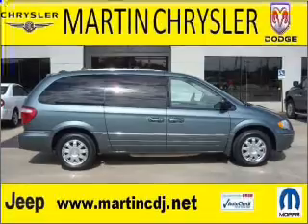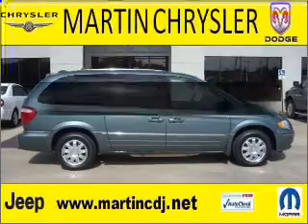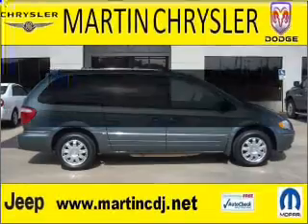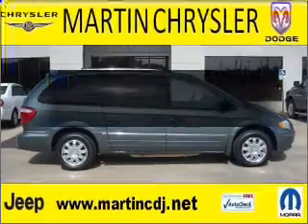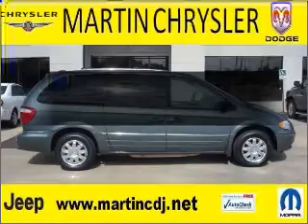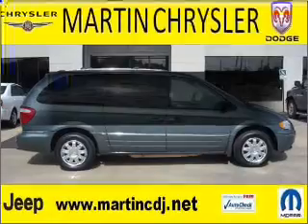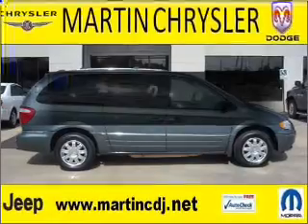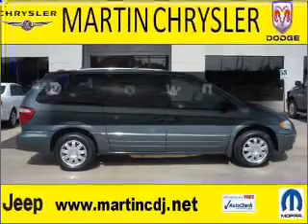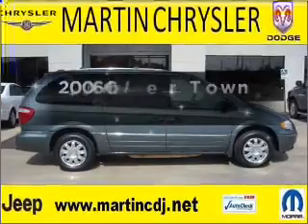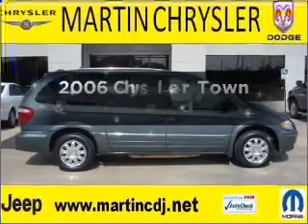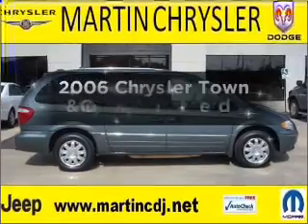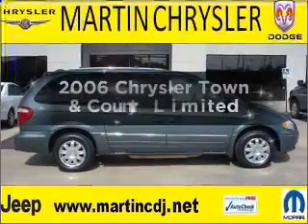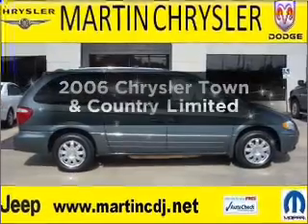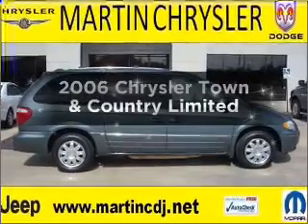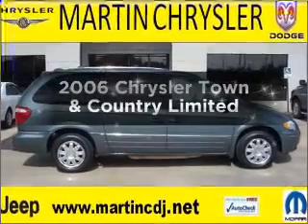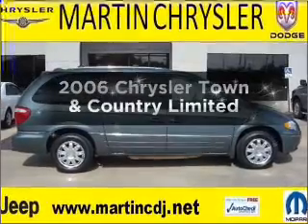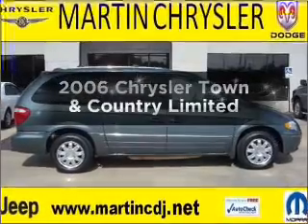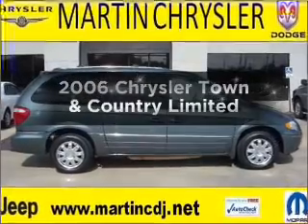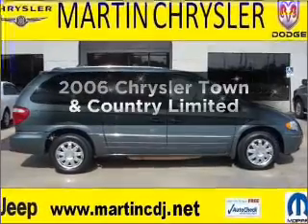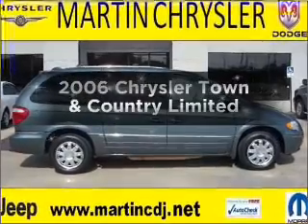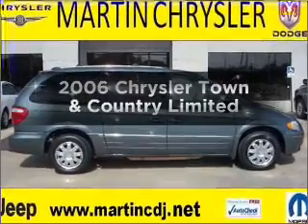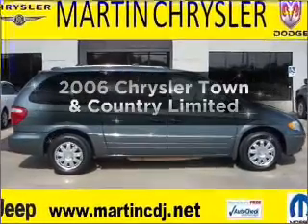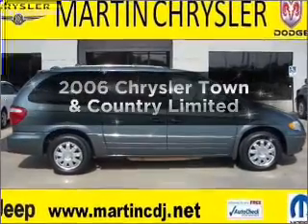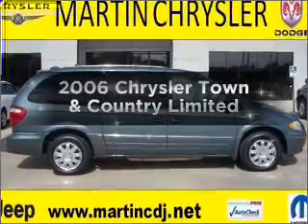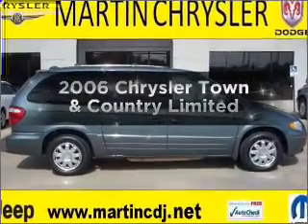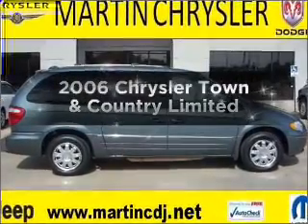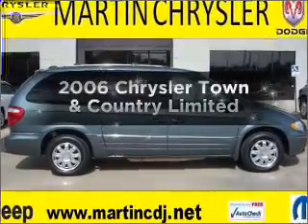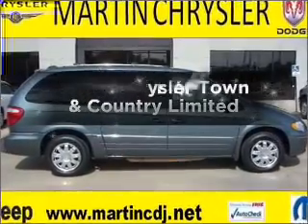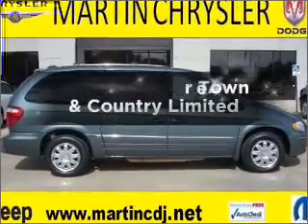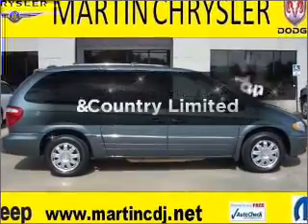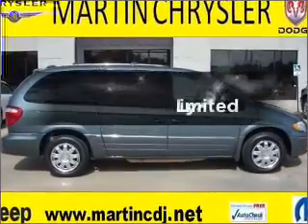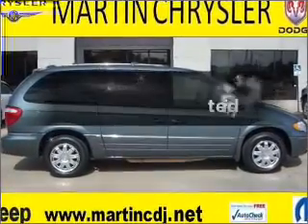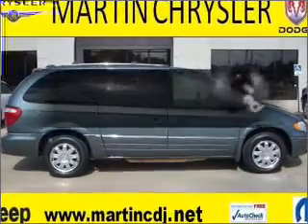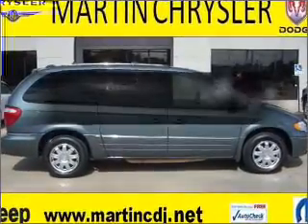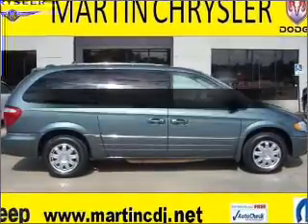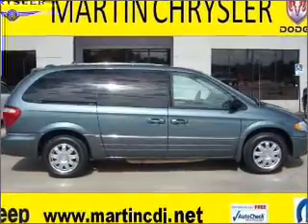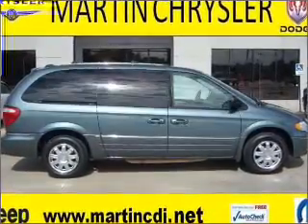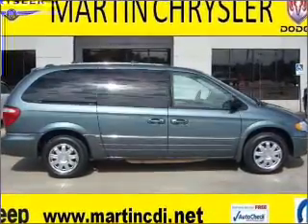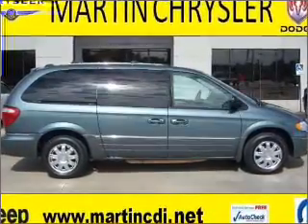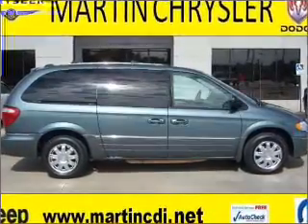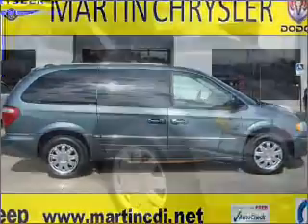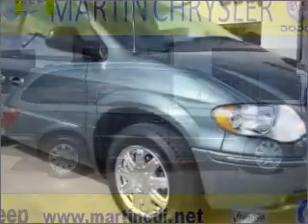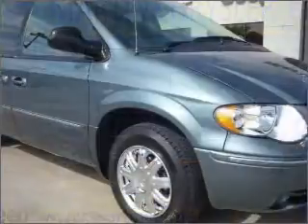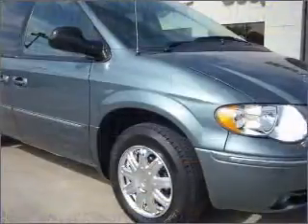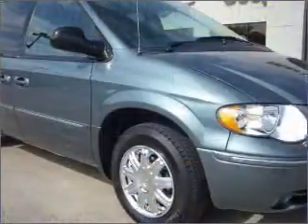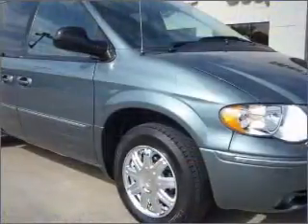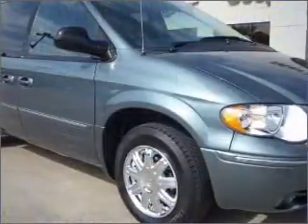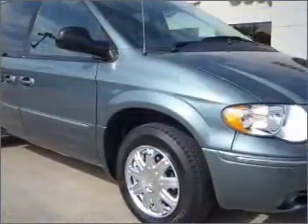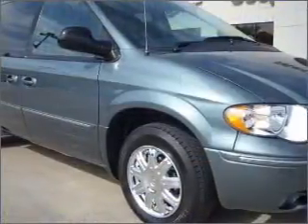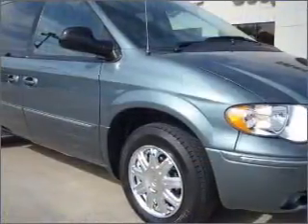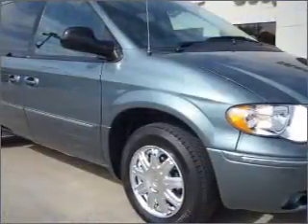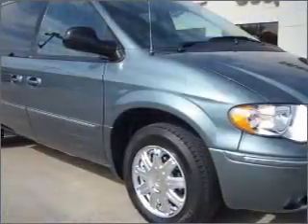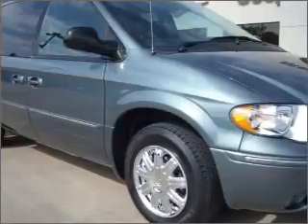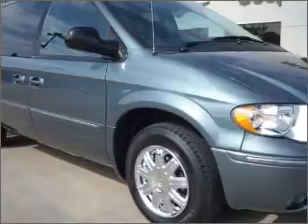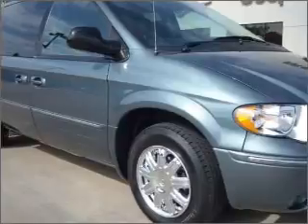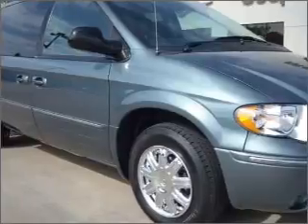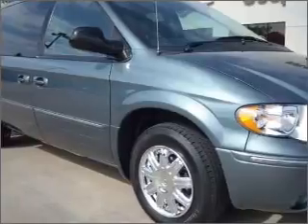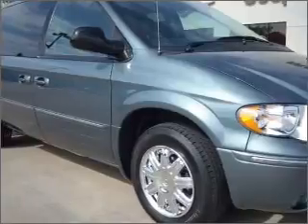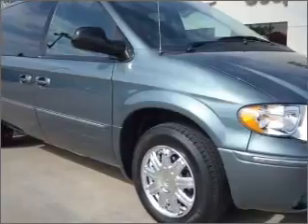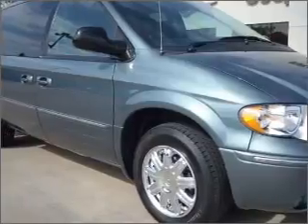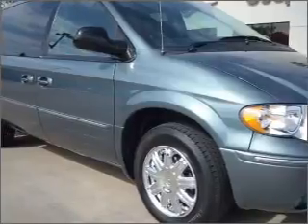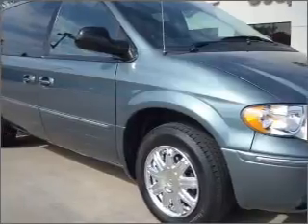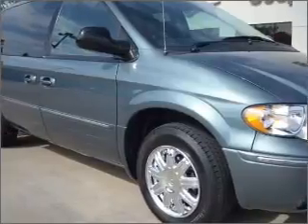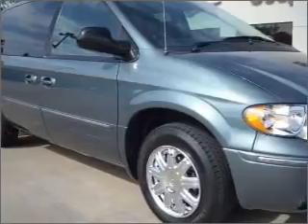Check out this 2006 Chrysler Town & Country. If you're looking for an automobile with great attributes, look no further.